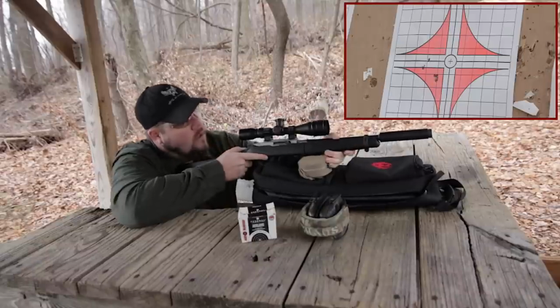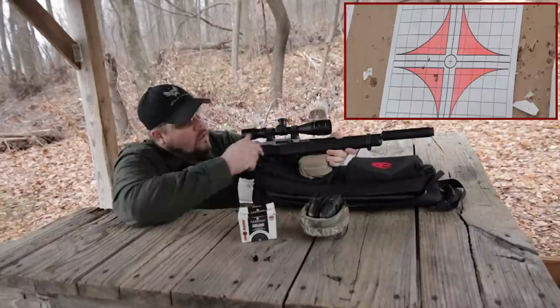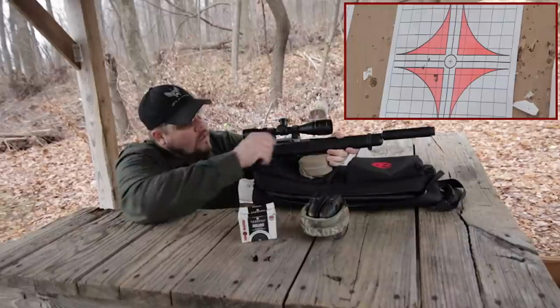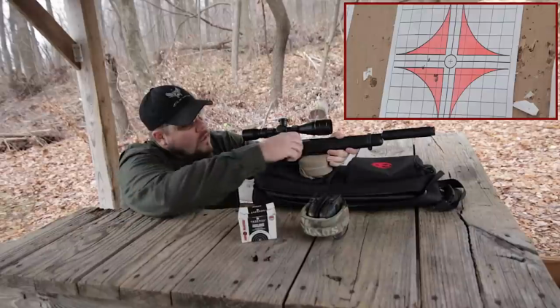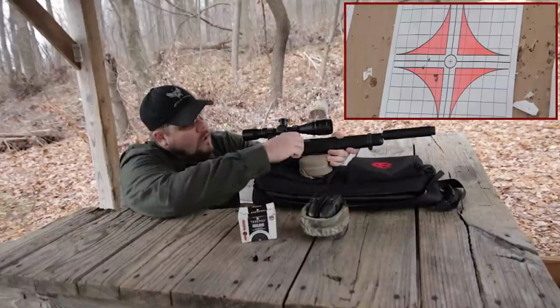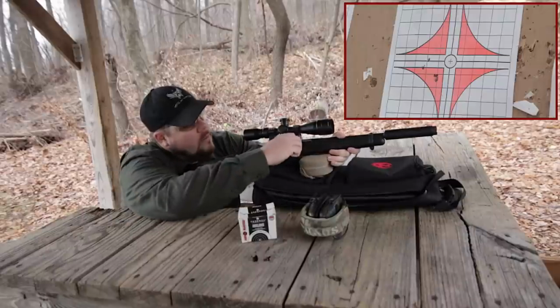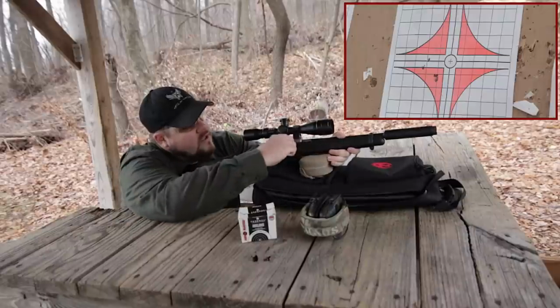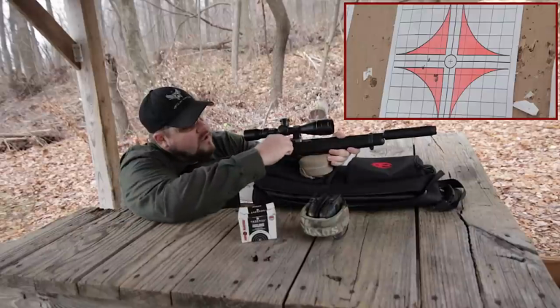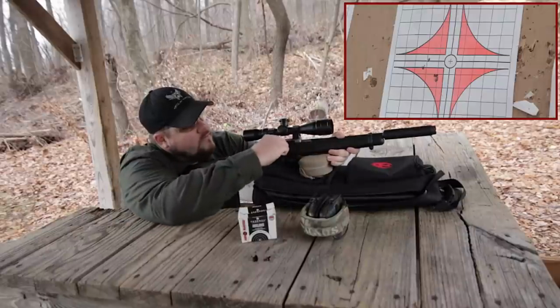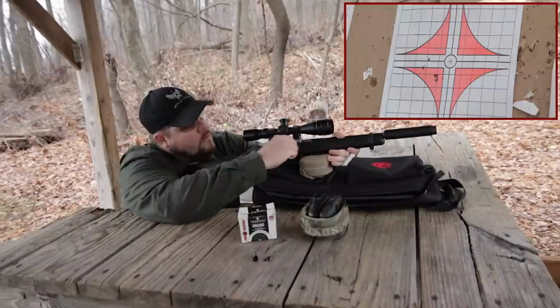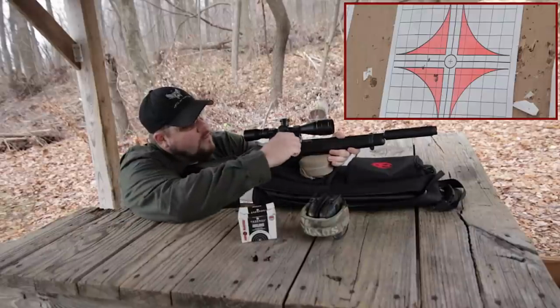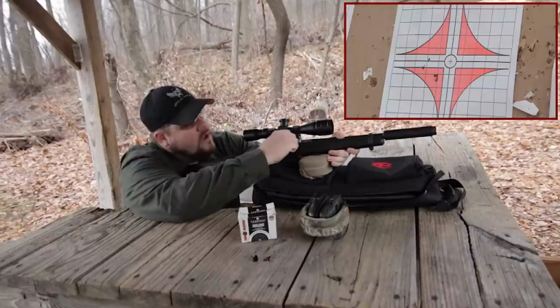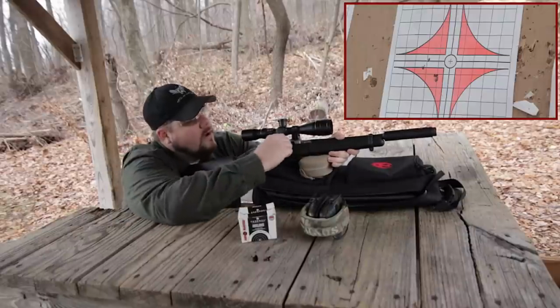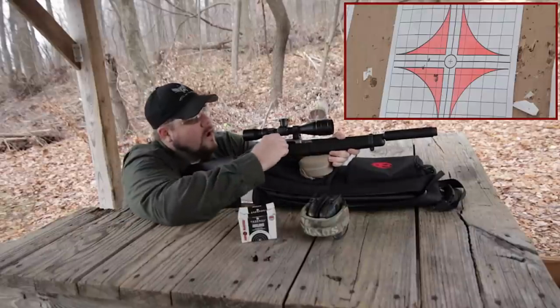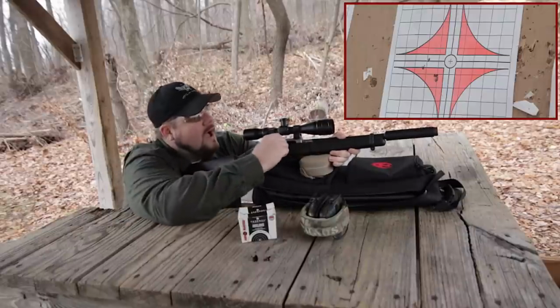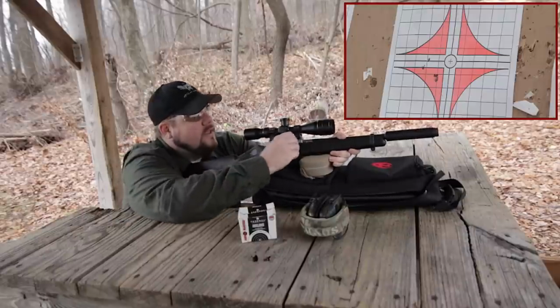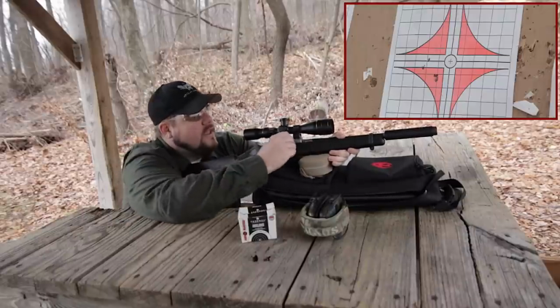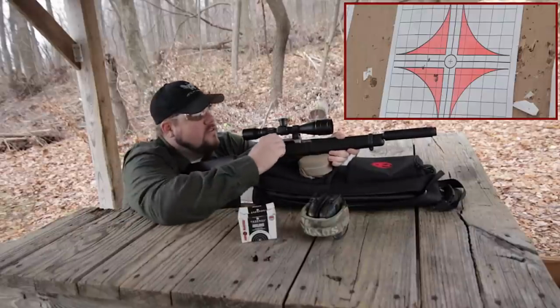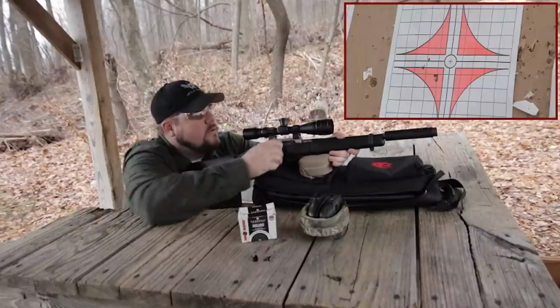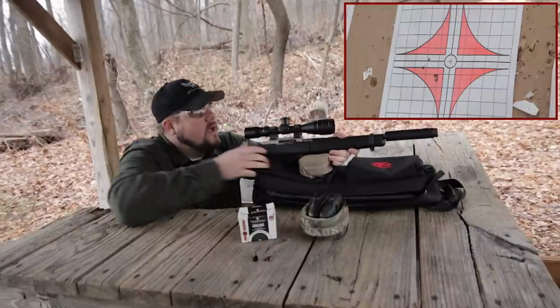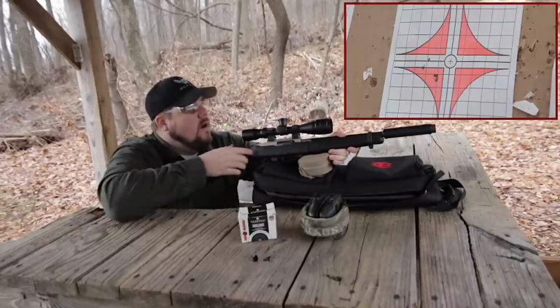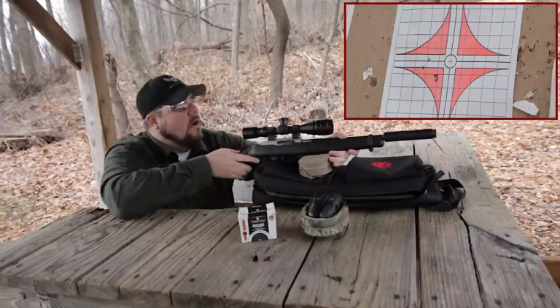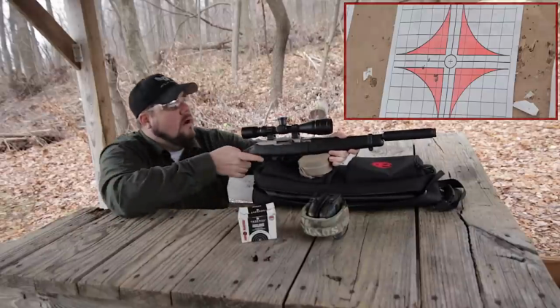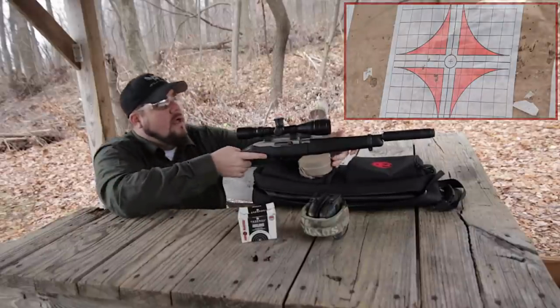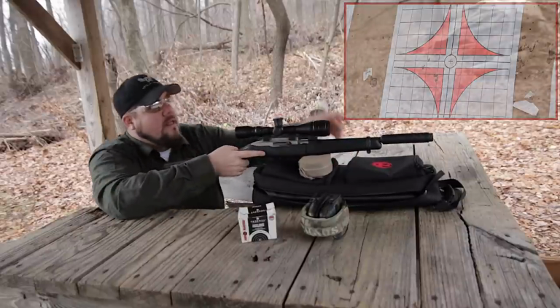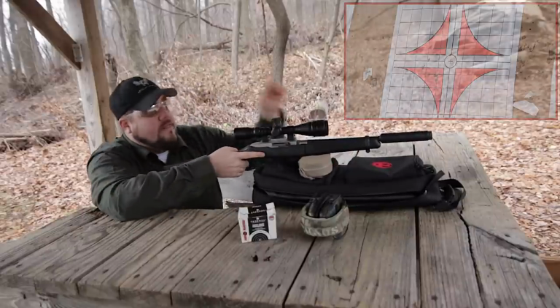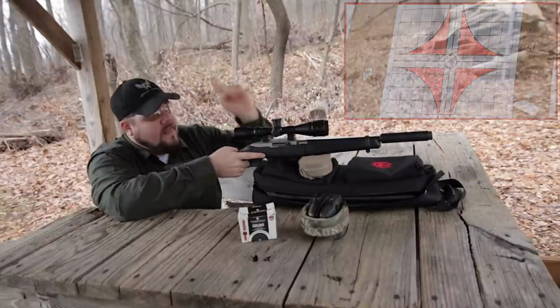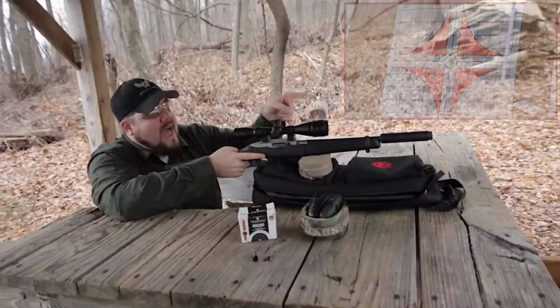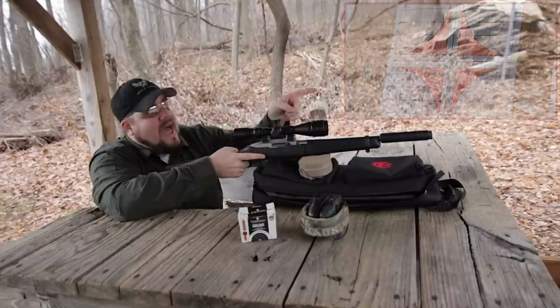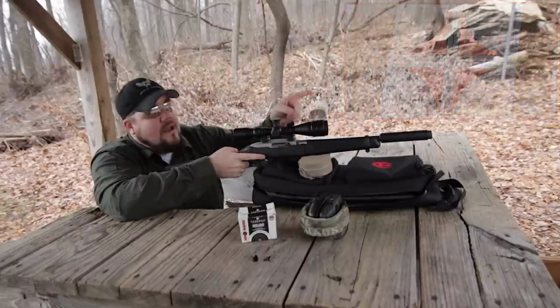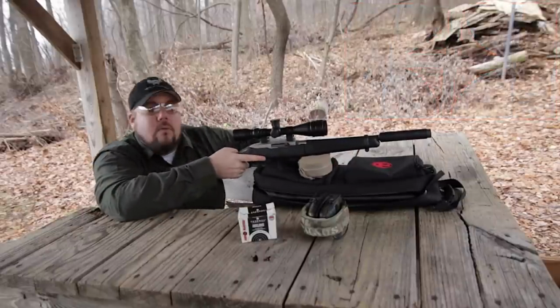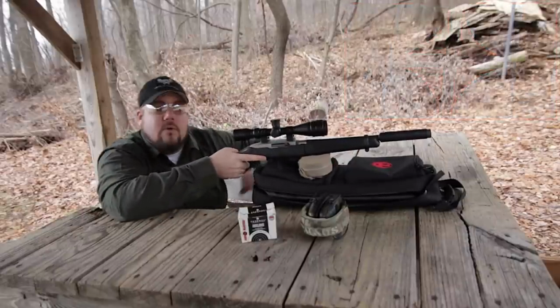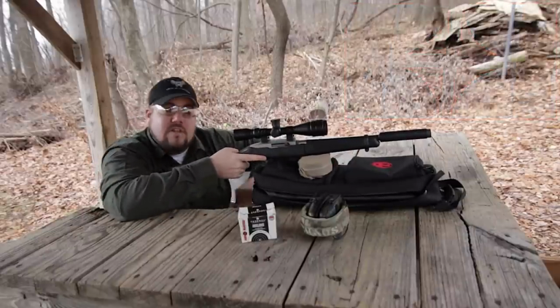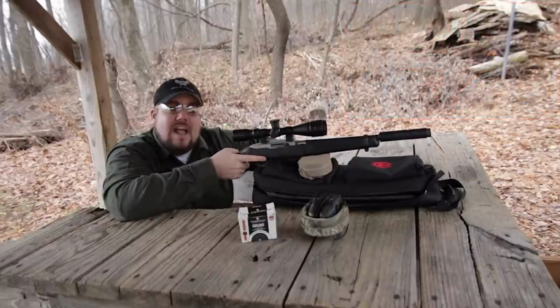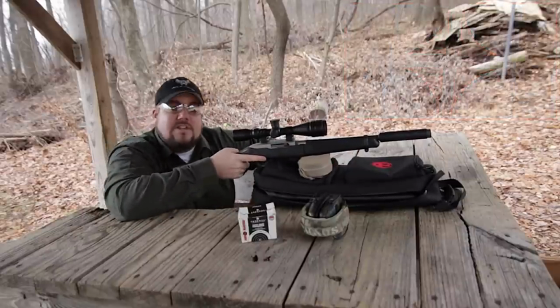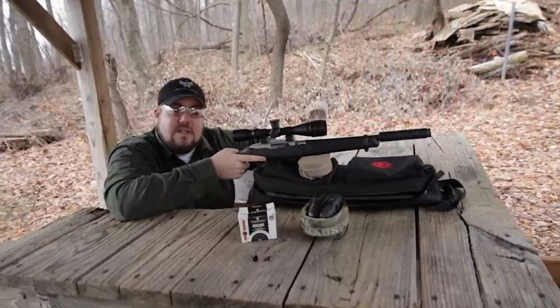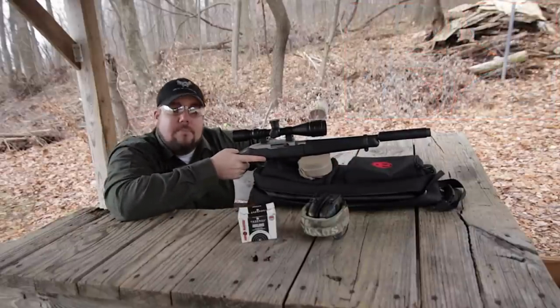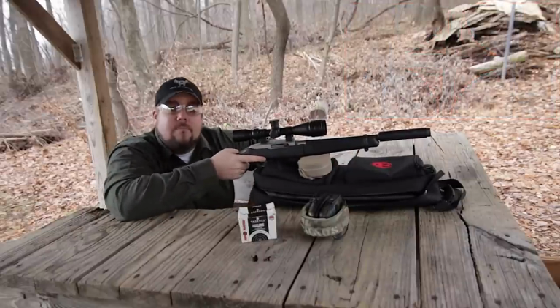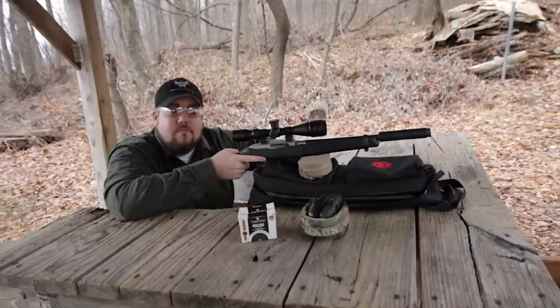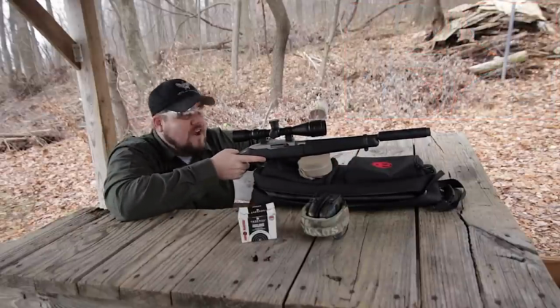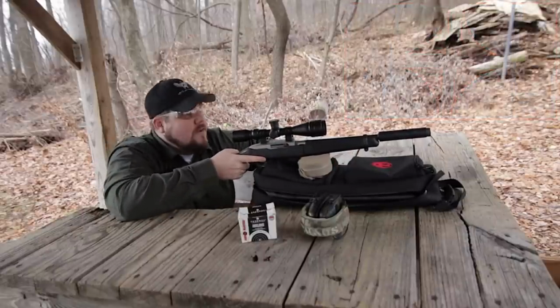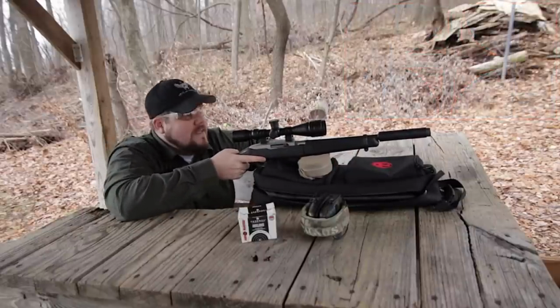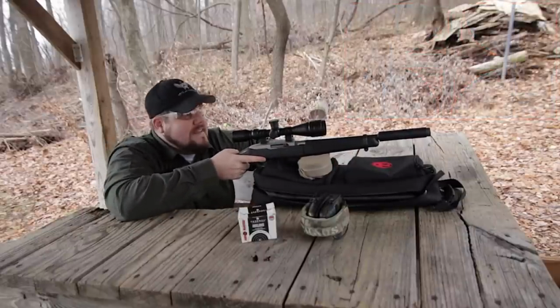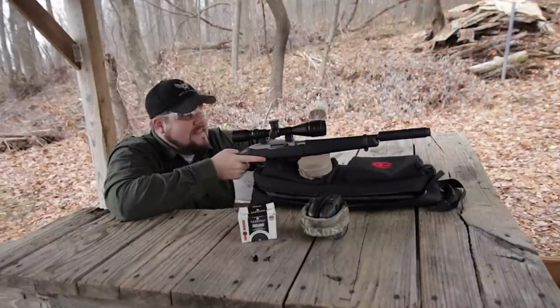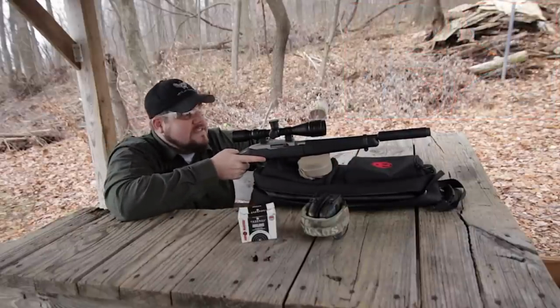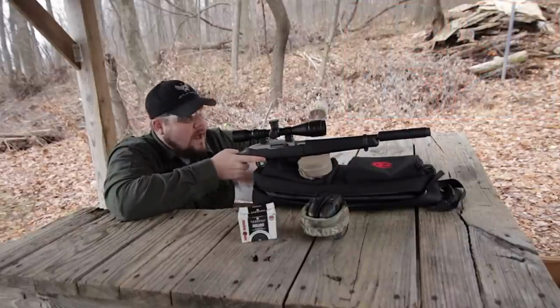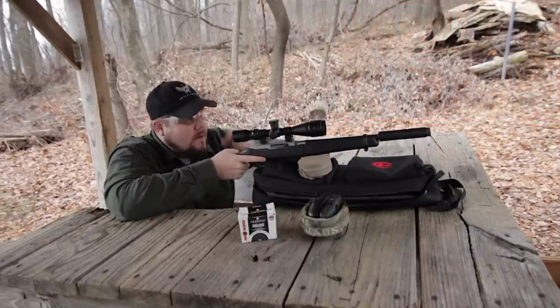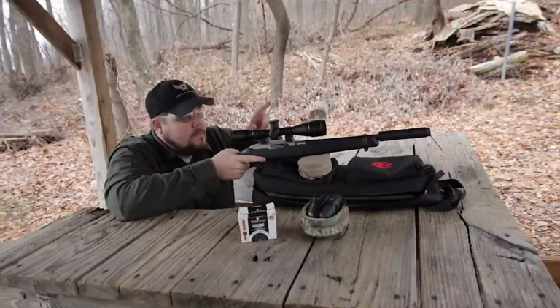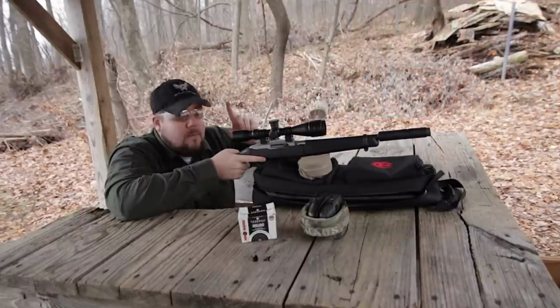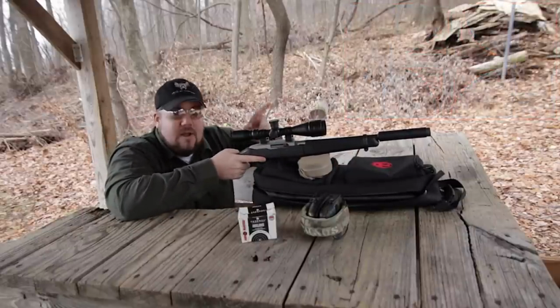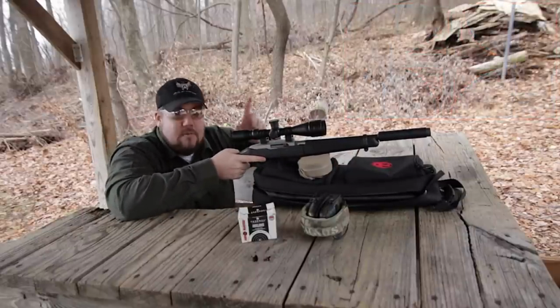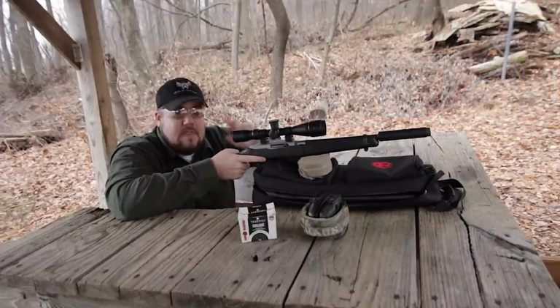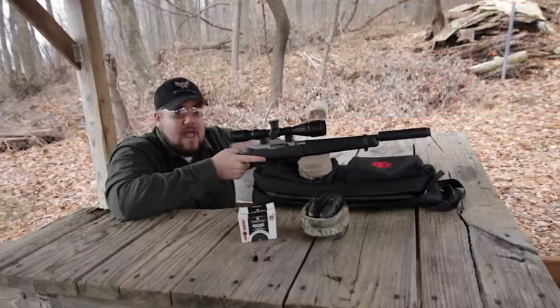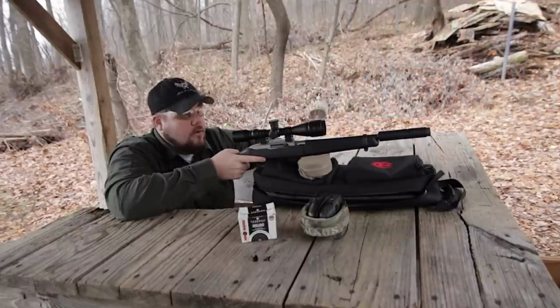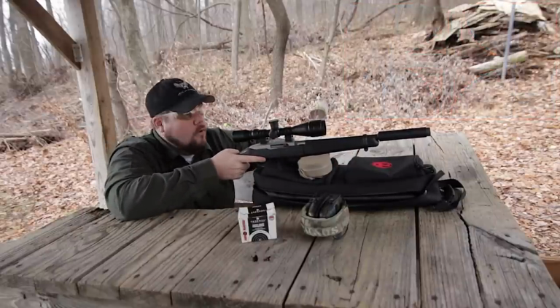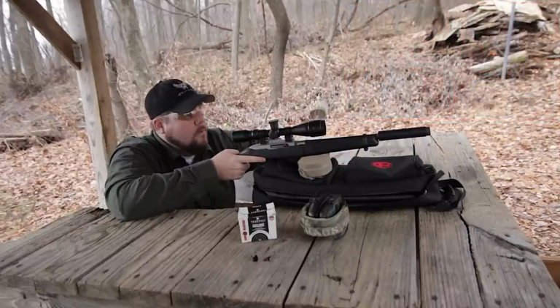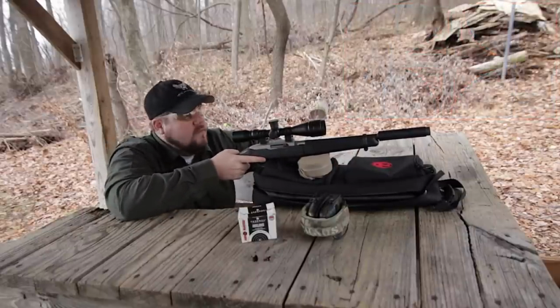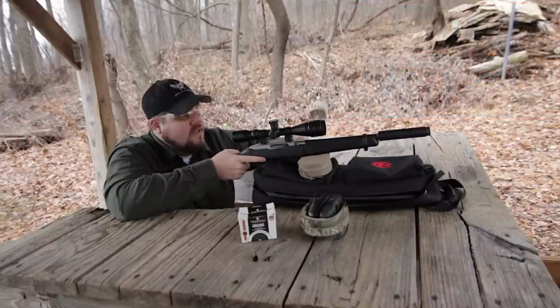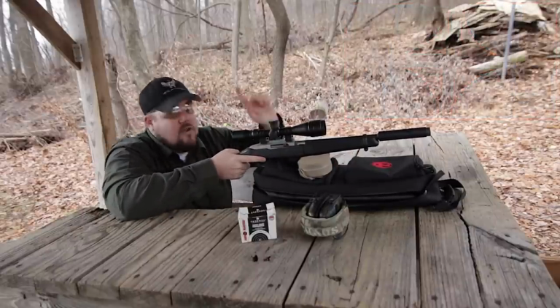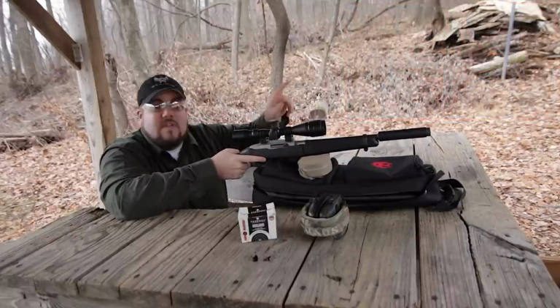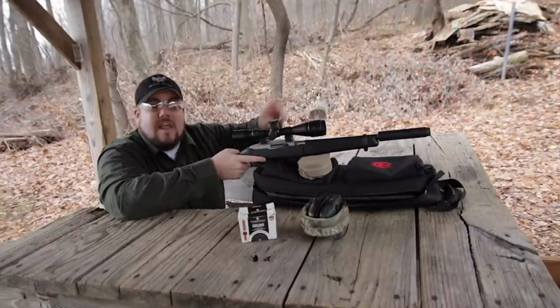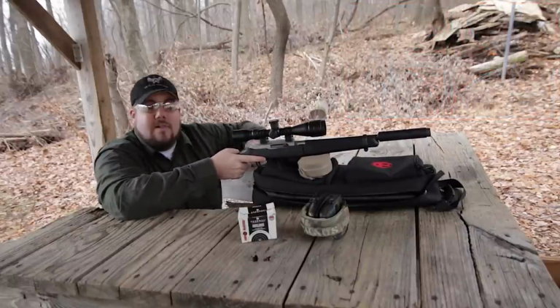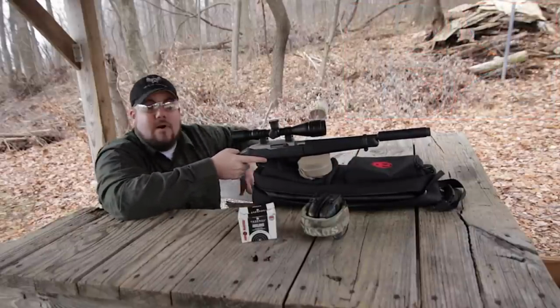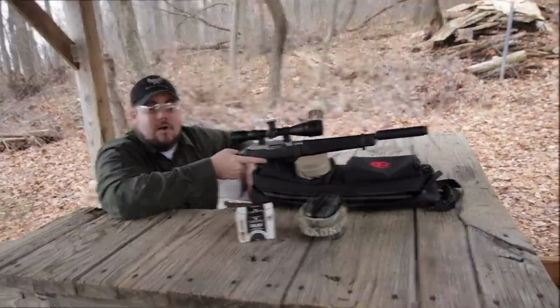I believe we are out — yes, we are. That was actually fairly decent. I'm impressed with that group. Let's go take a look.